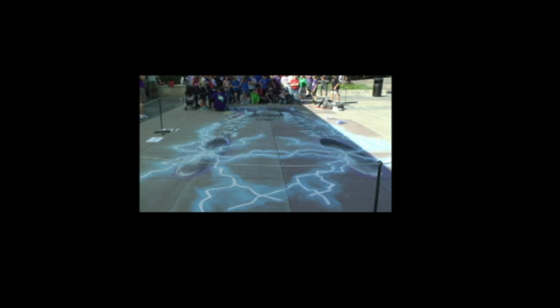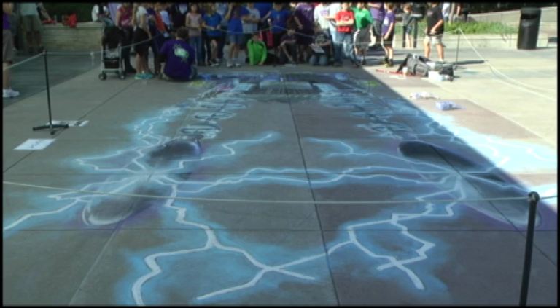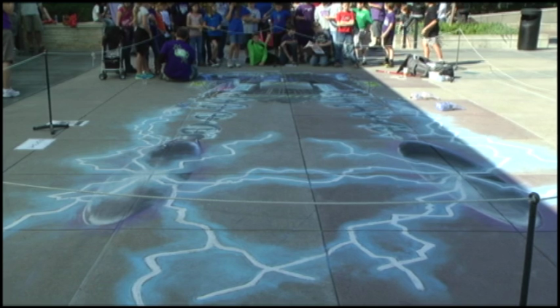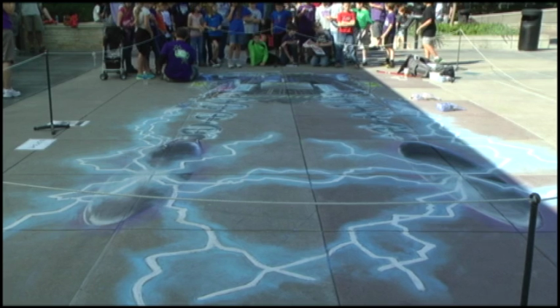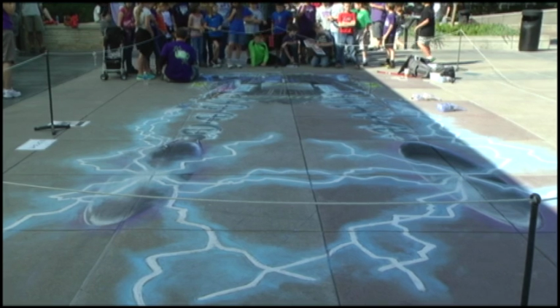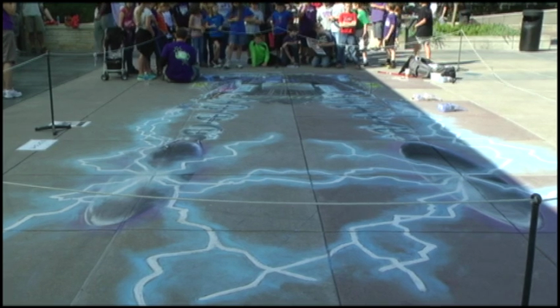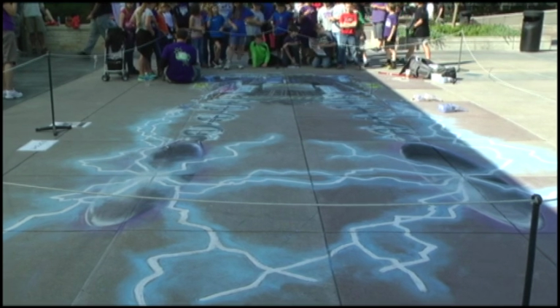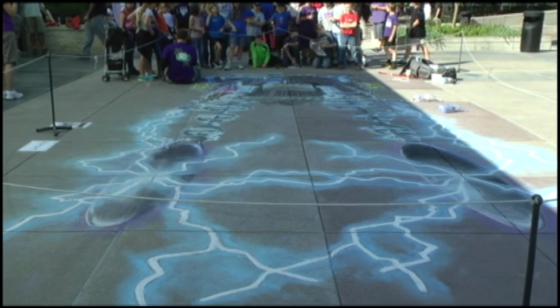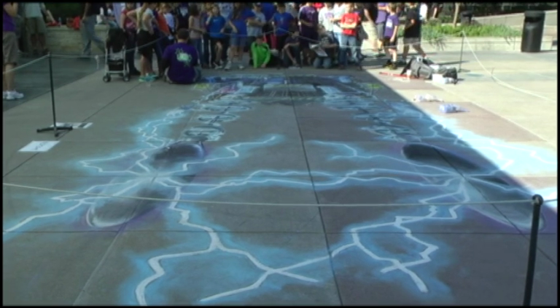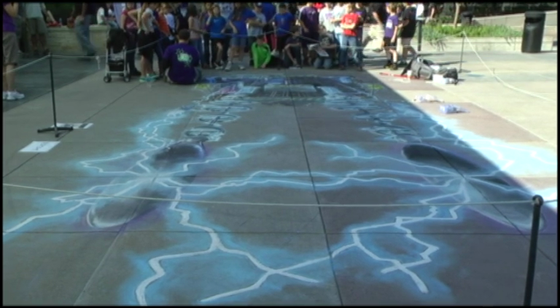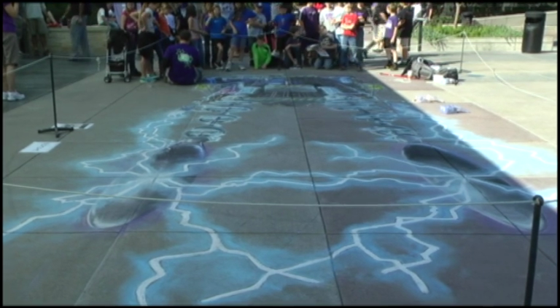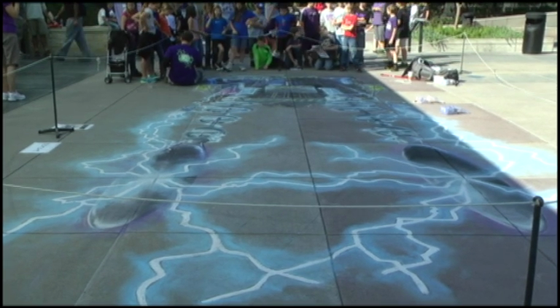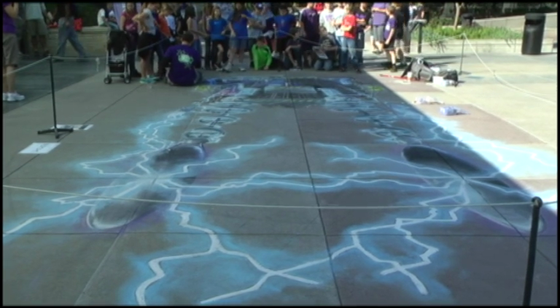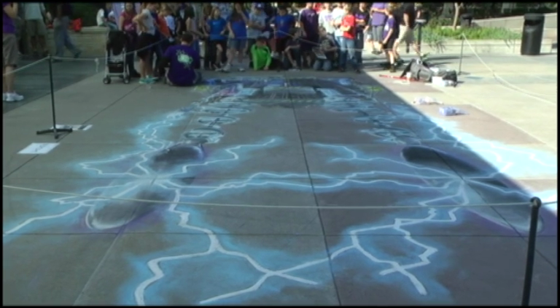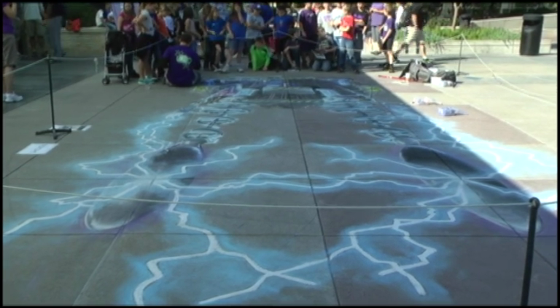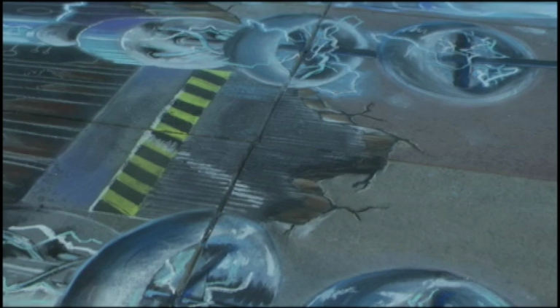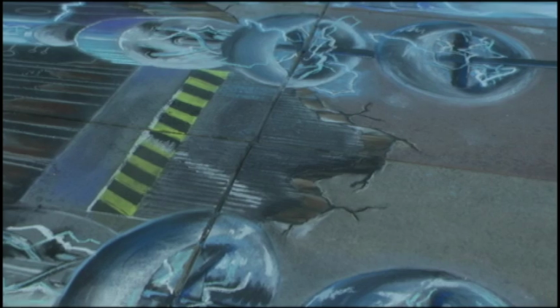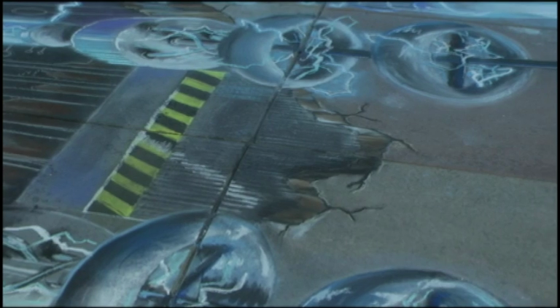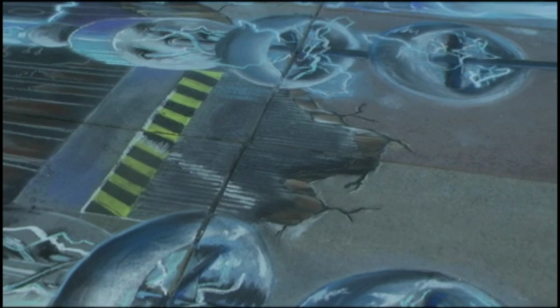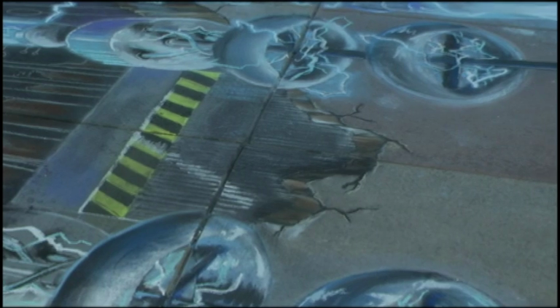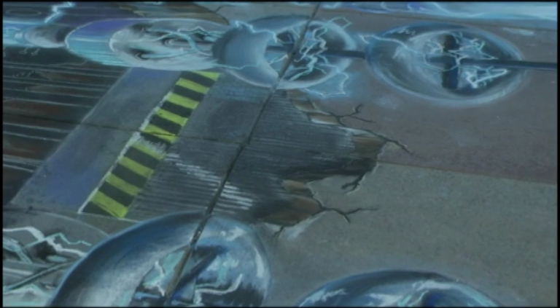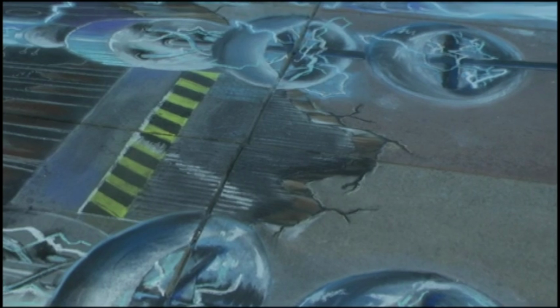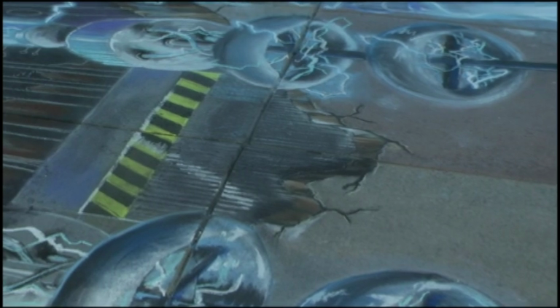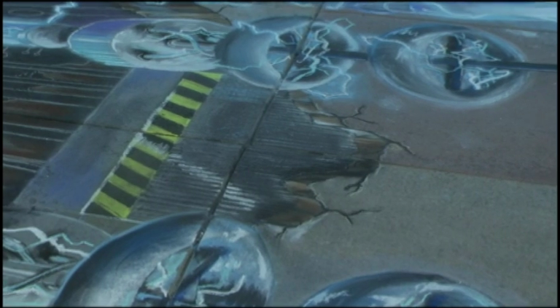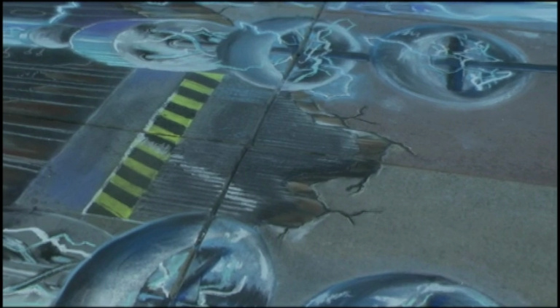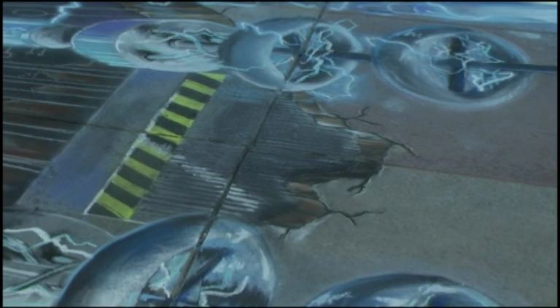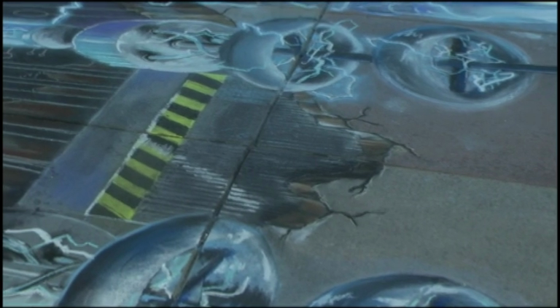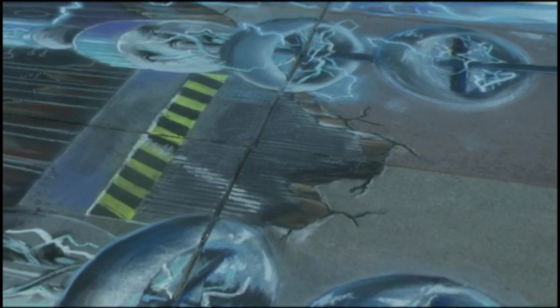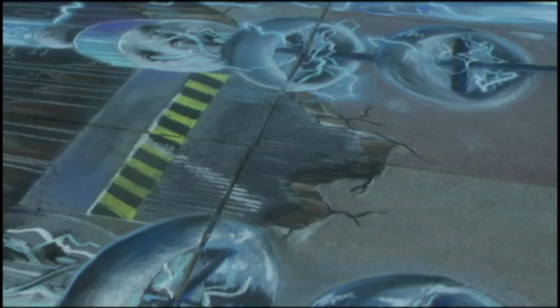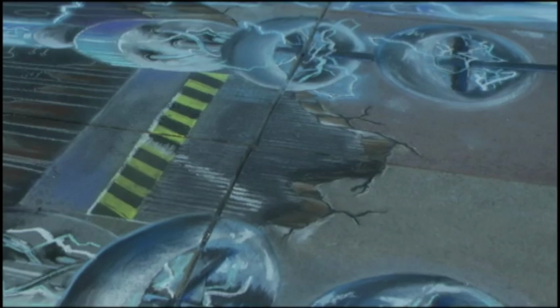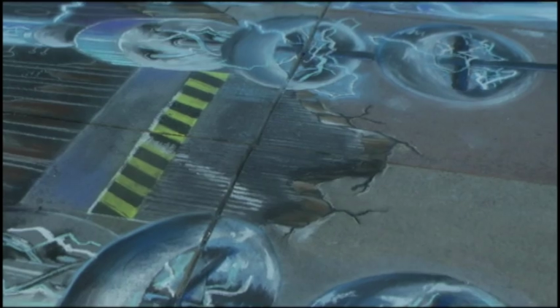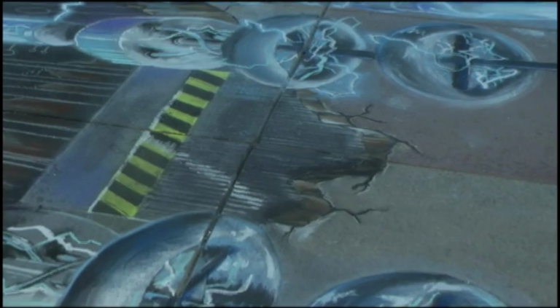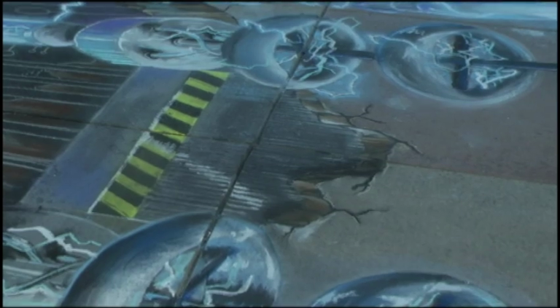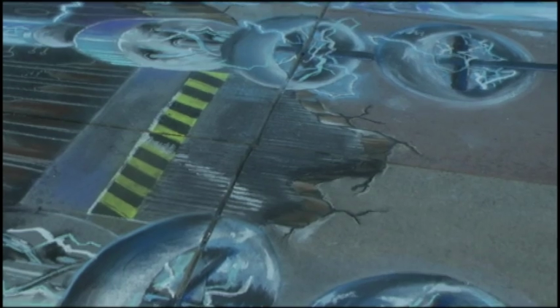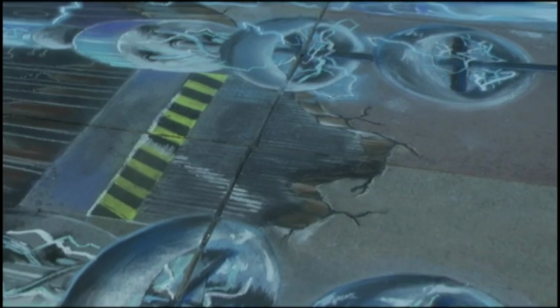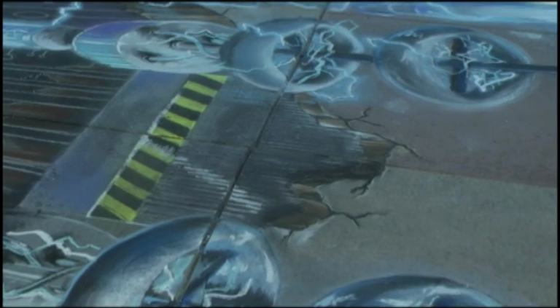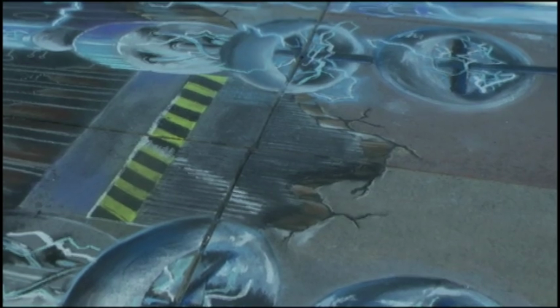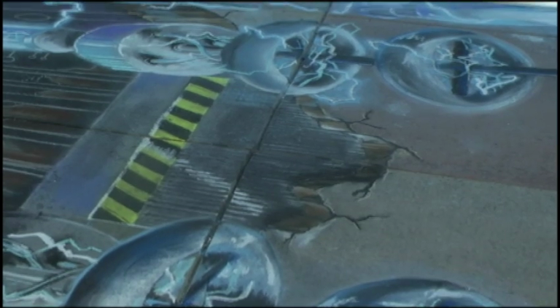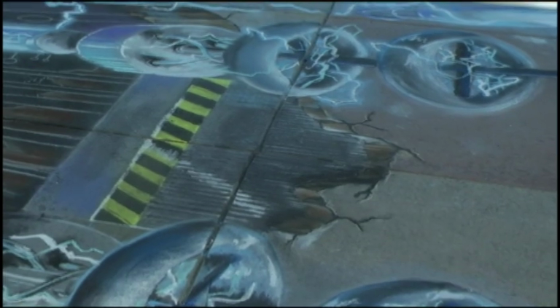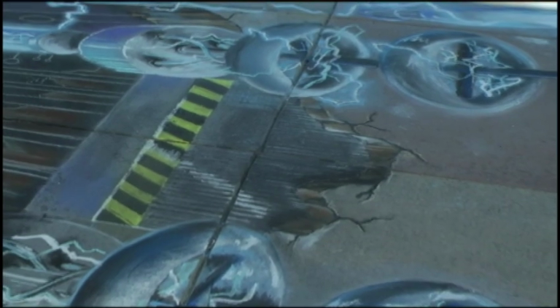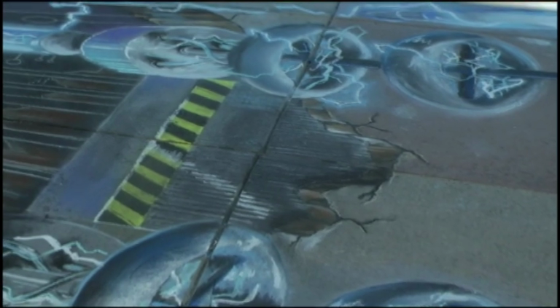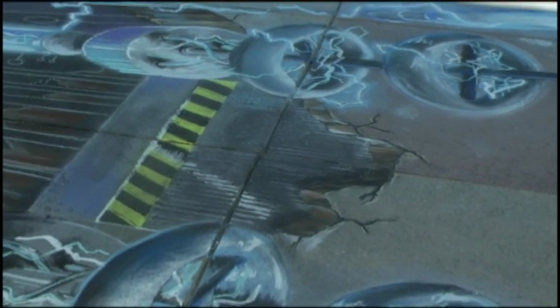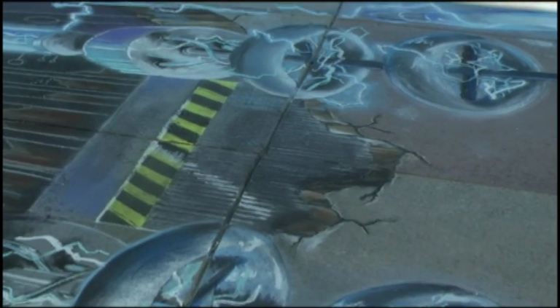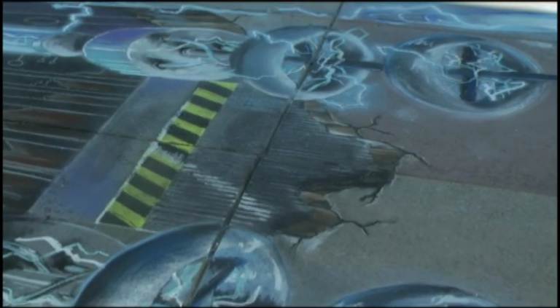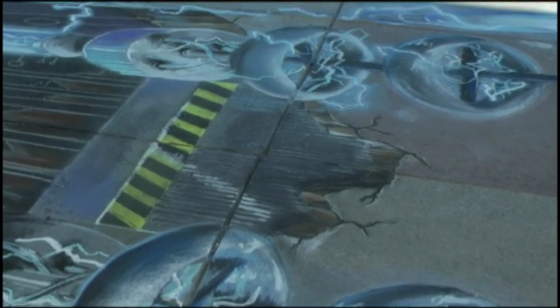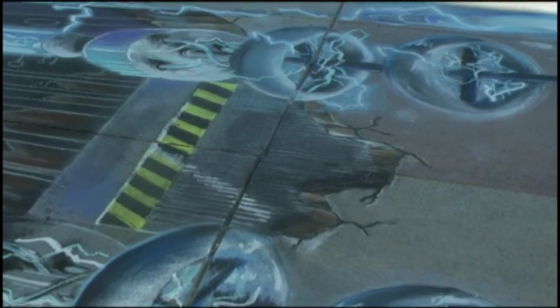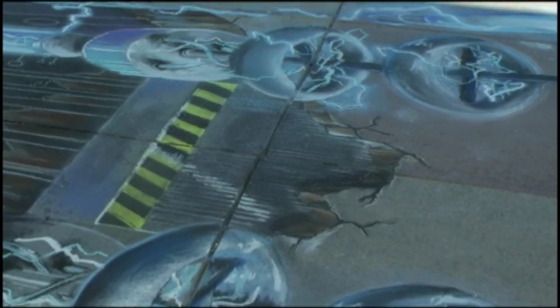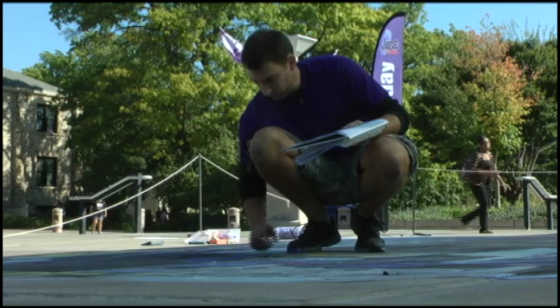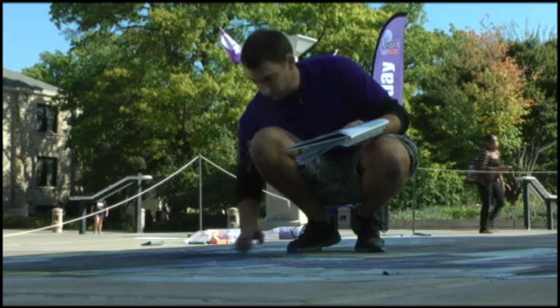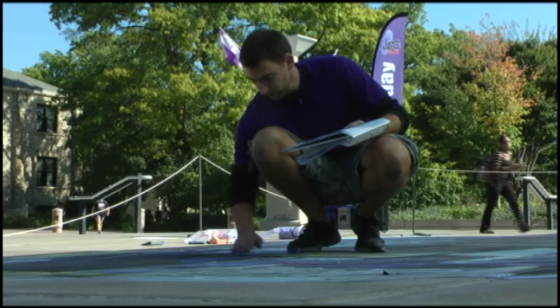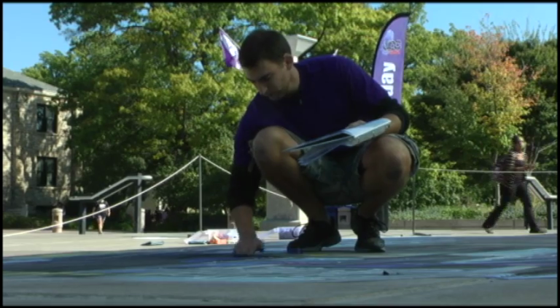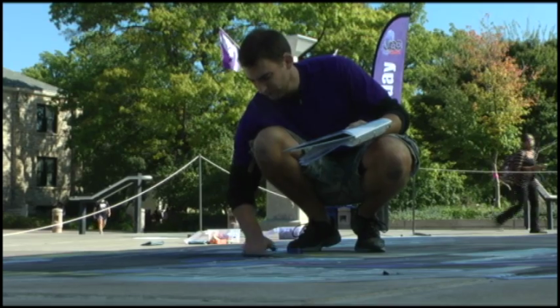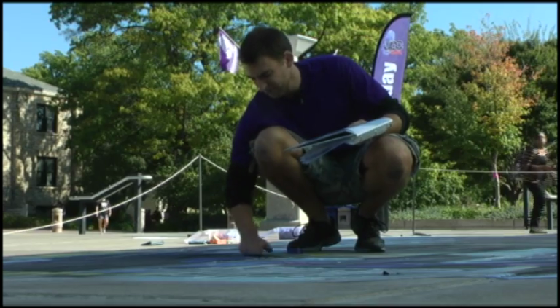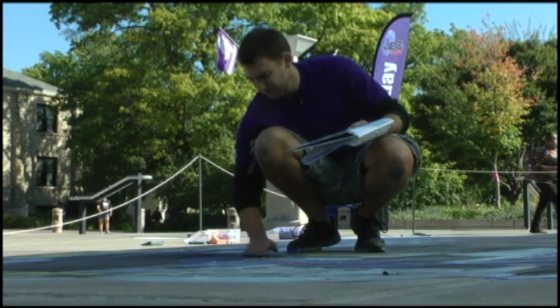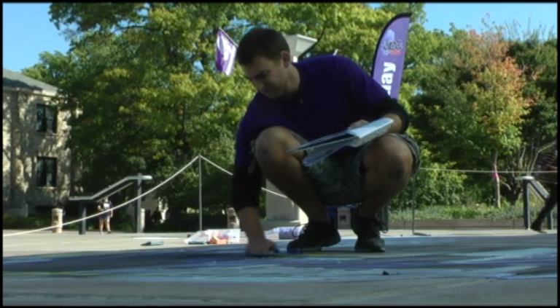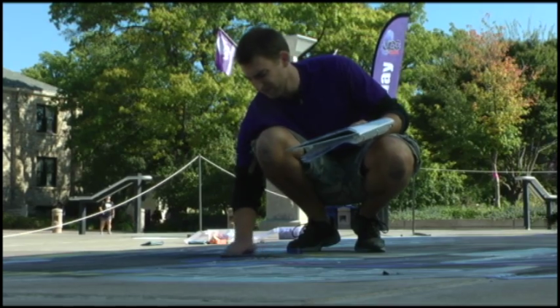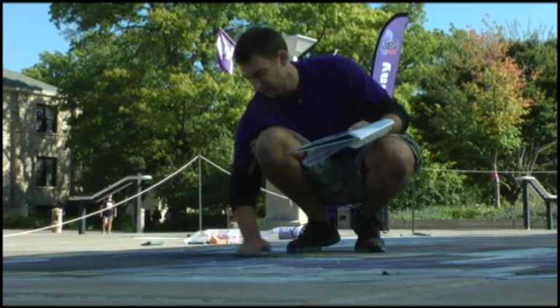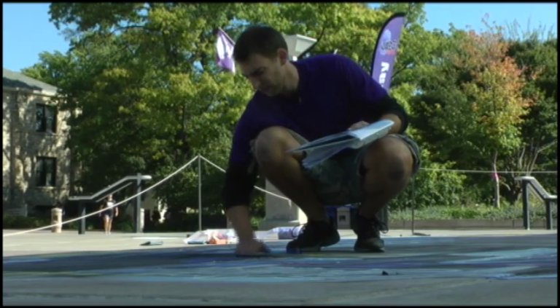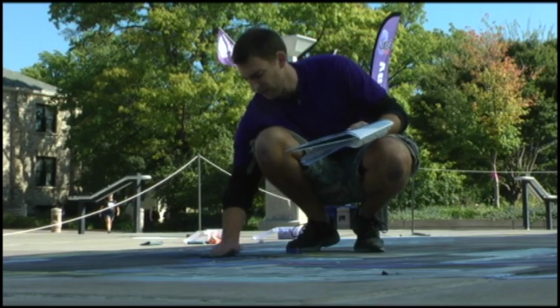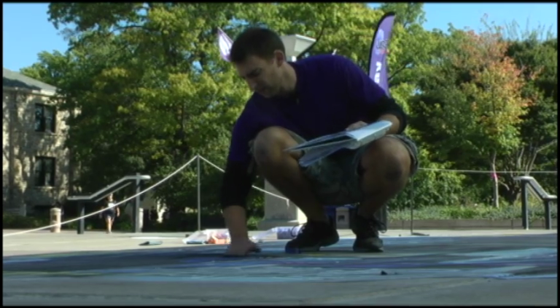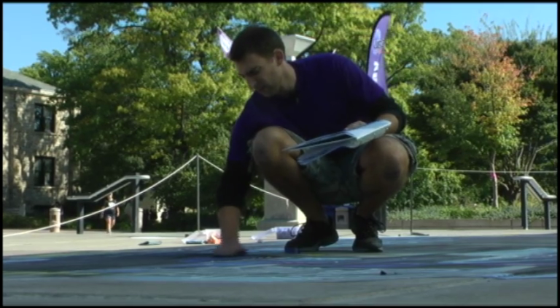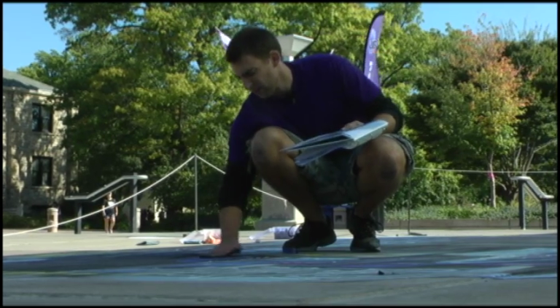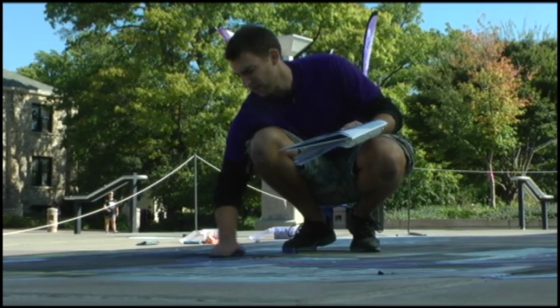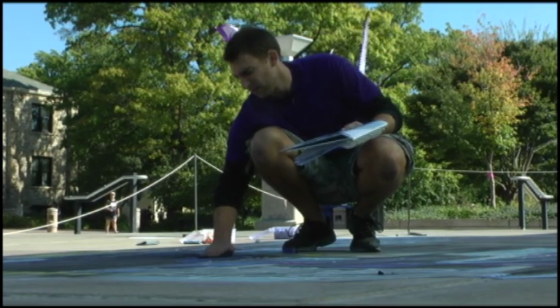Nope, you're not seeing things. There definitely was a gigantic hole right in the middle of Bosco Plaza. Or was there?